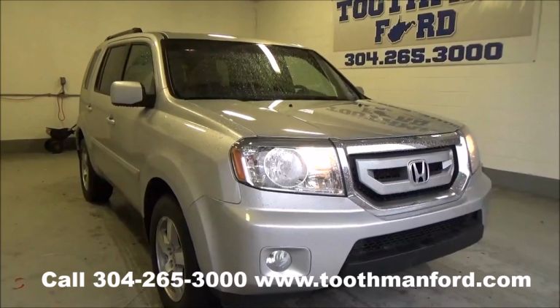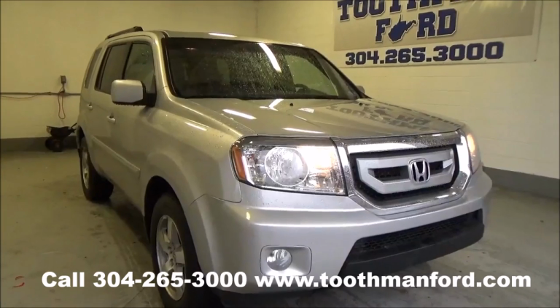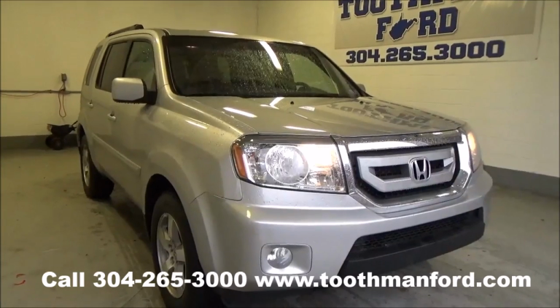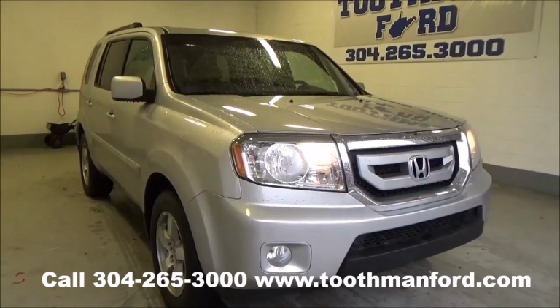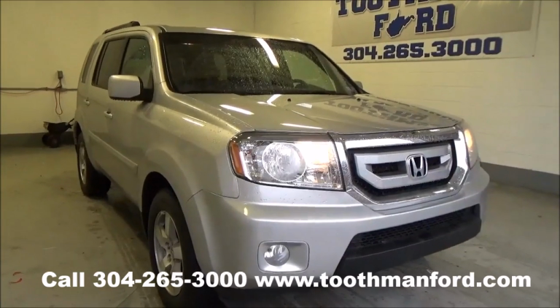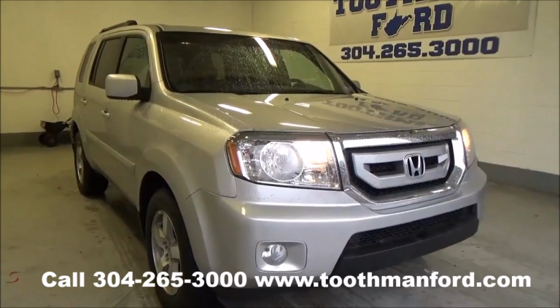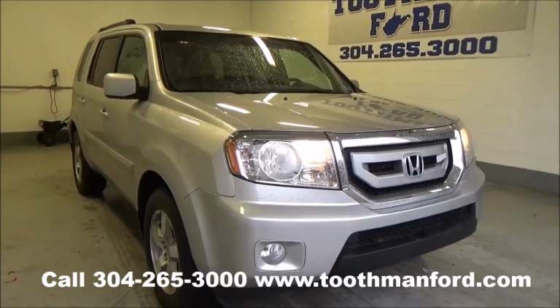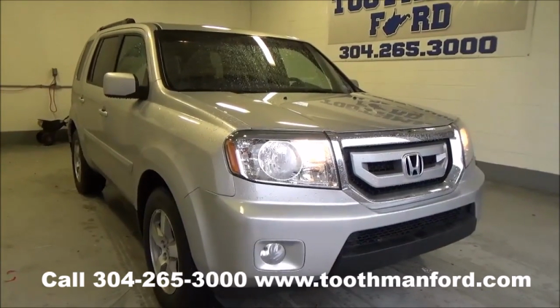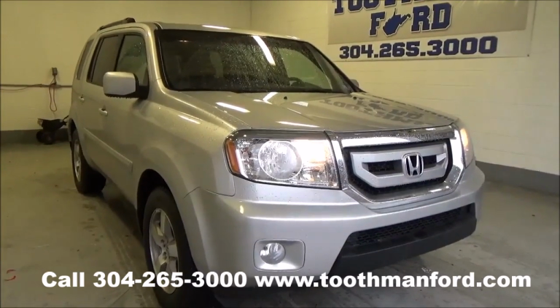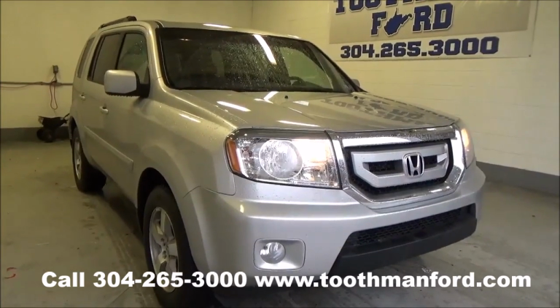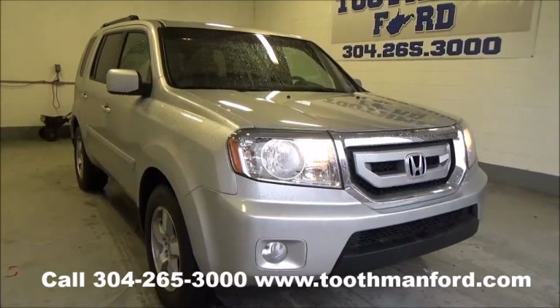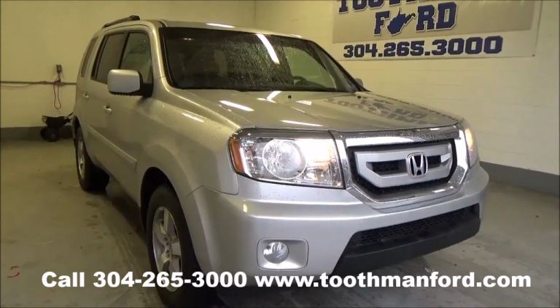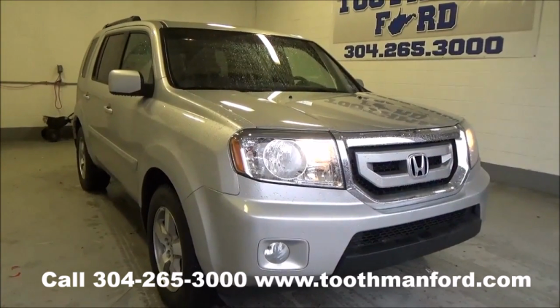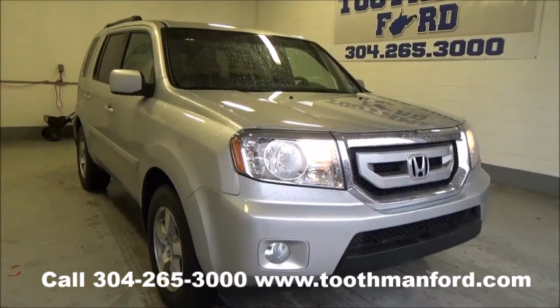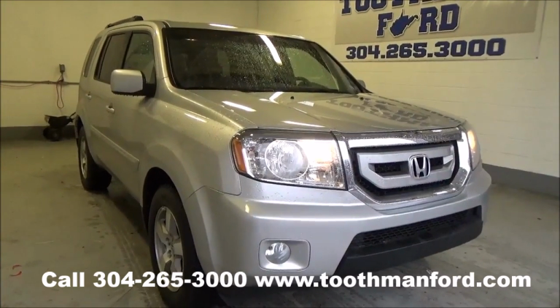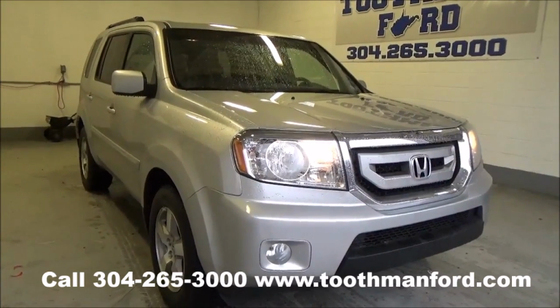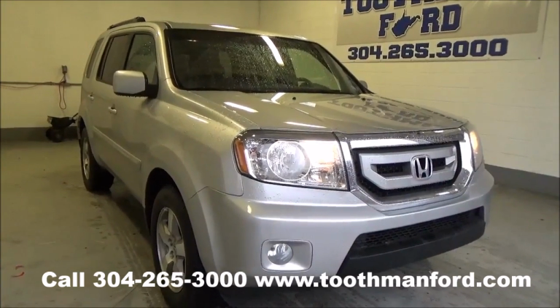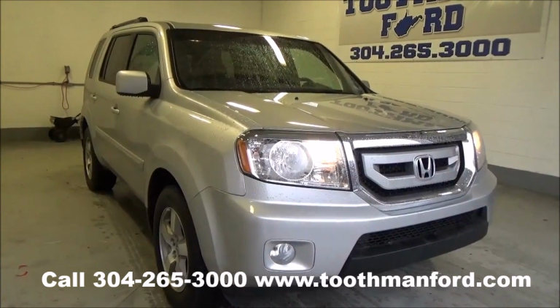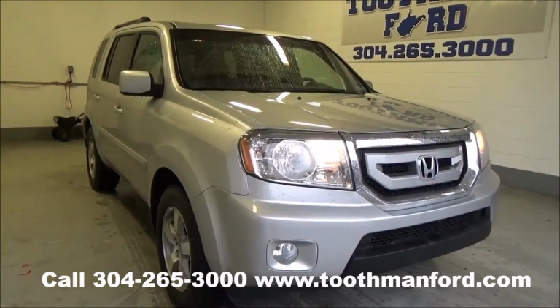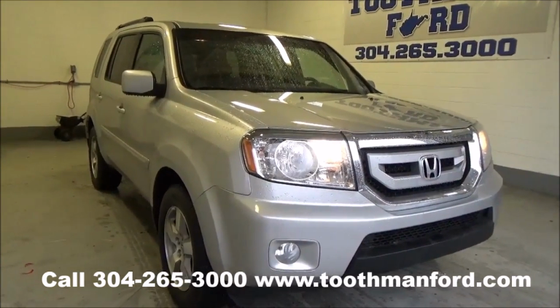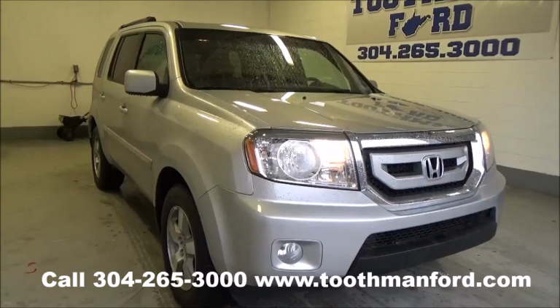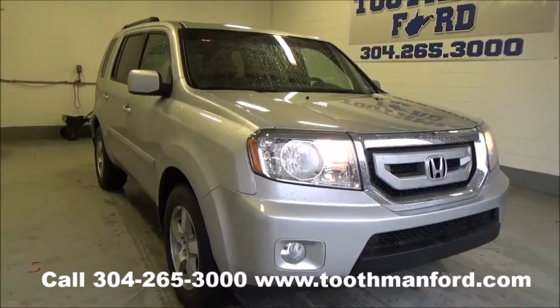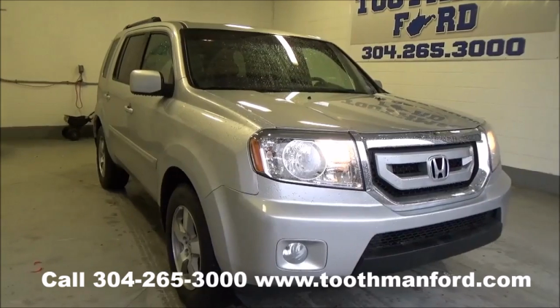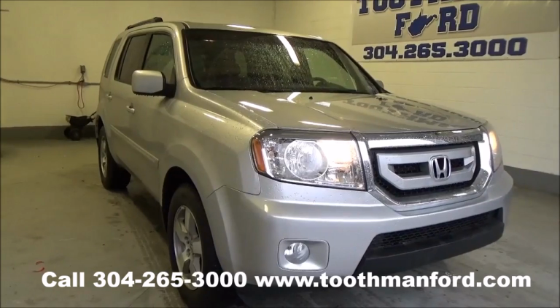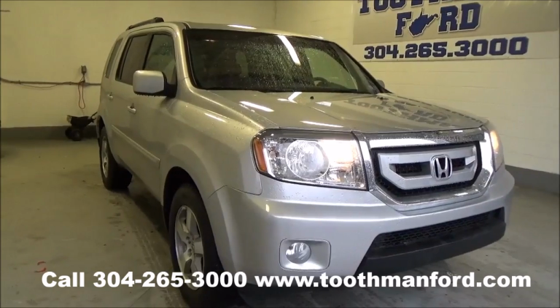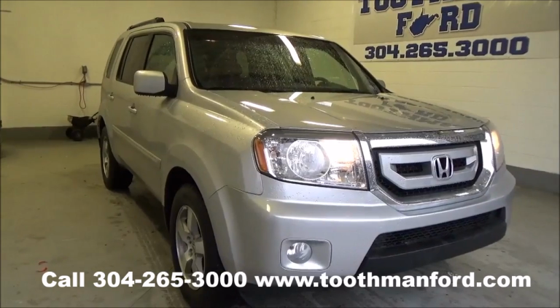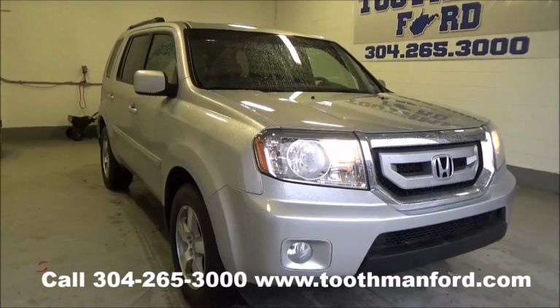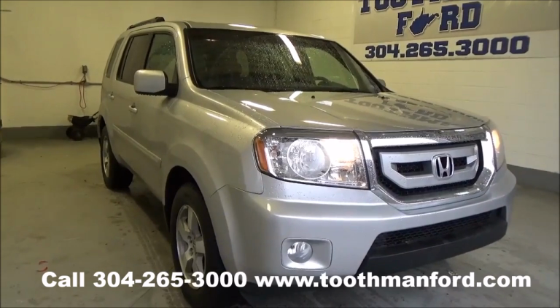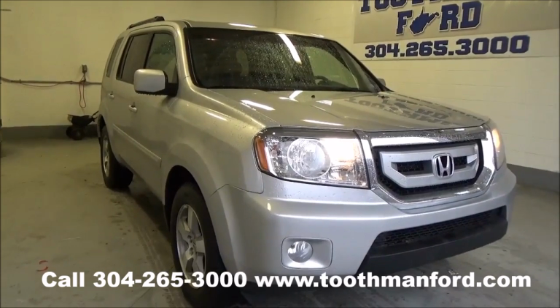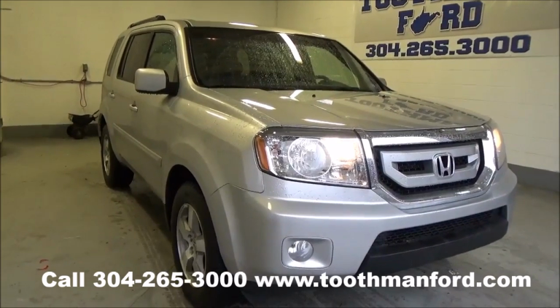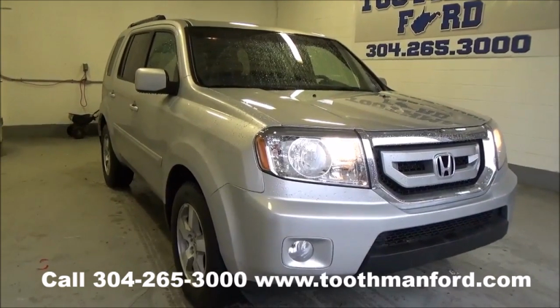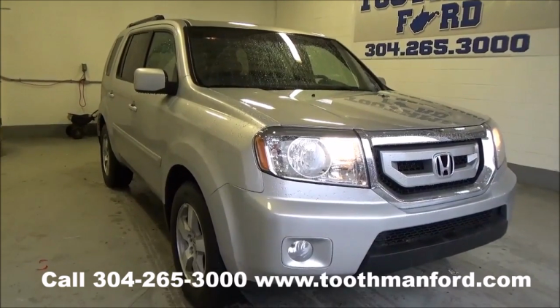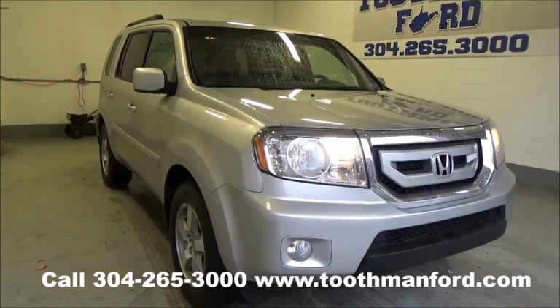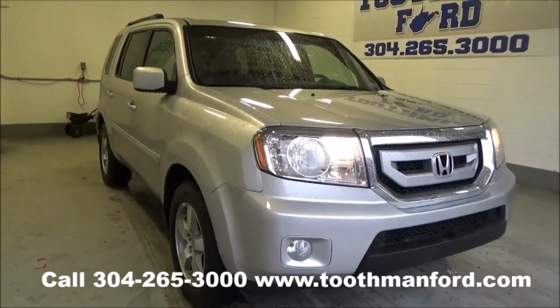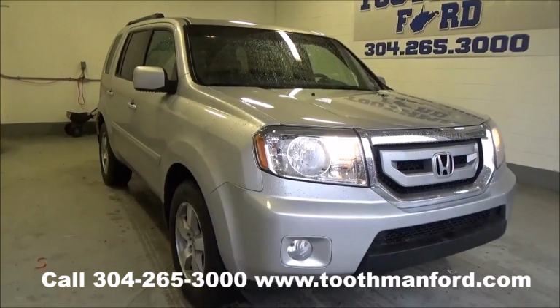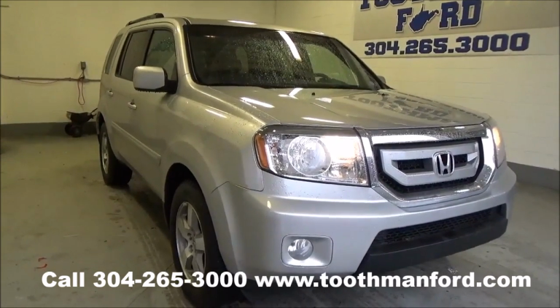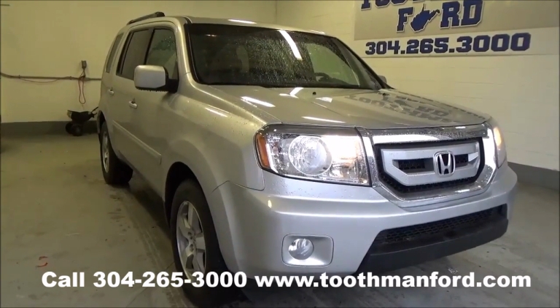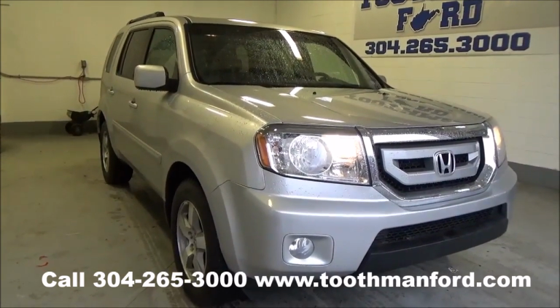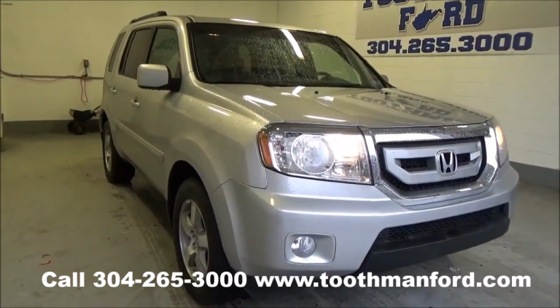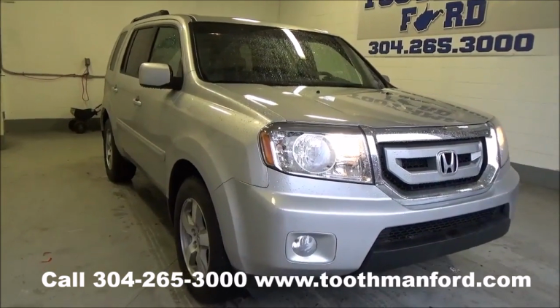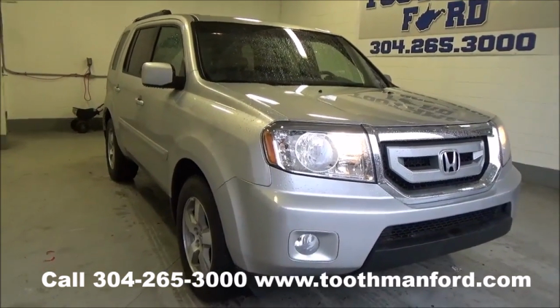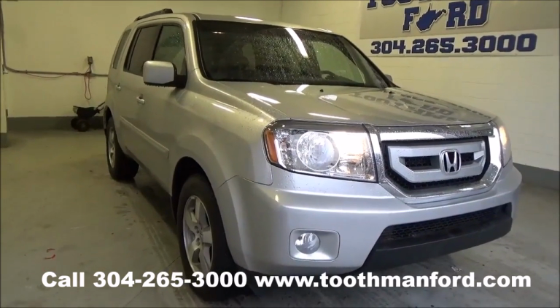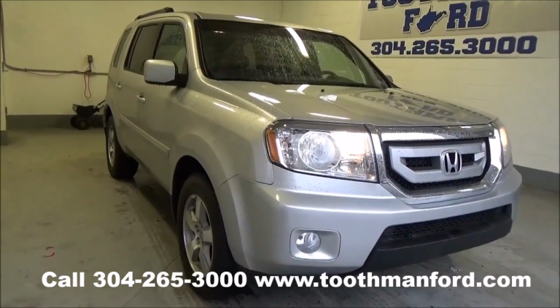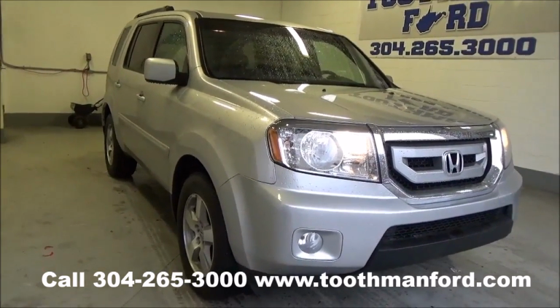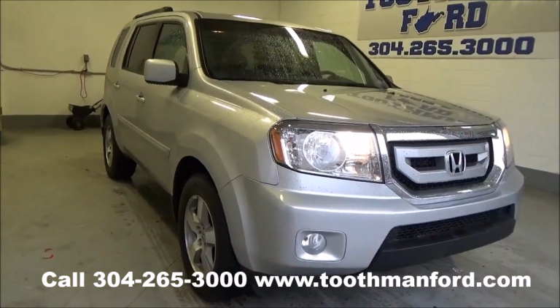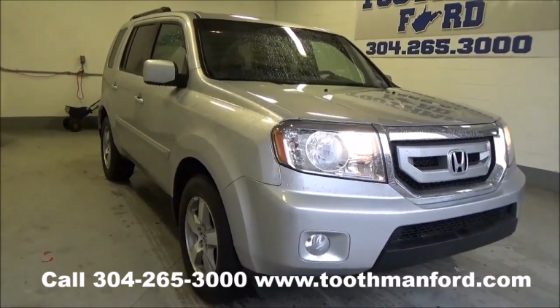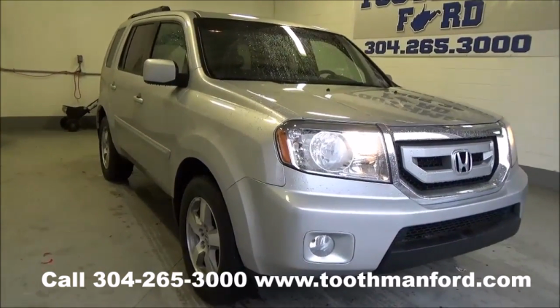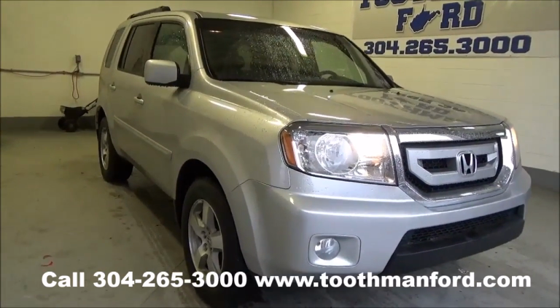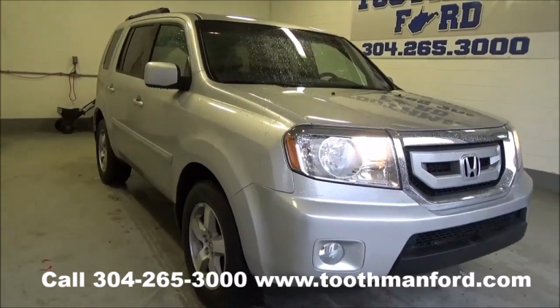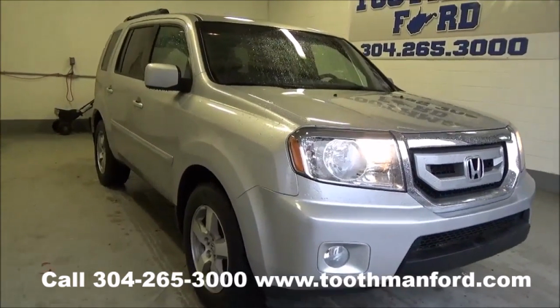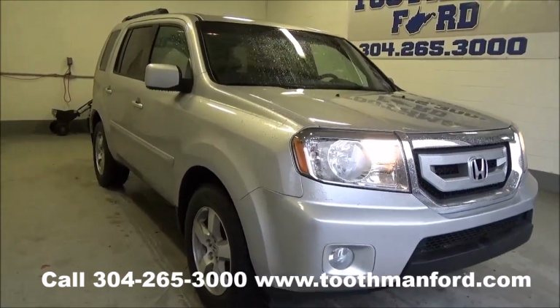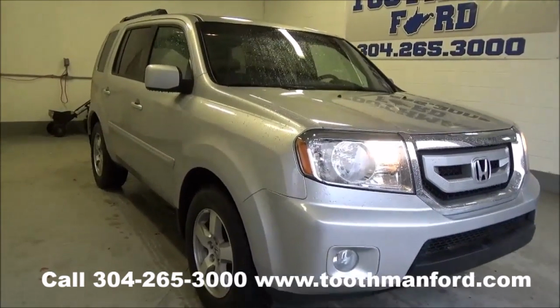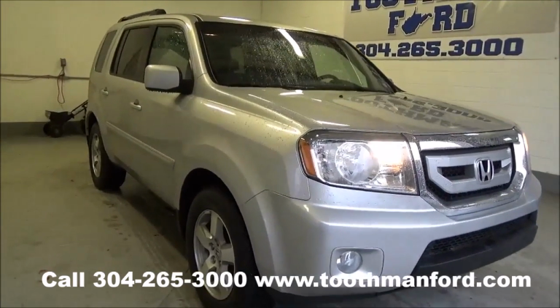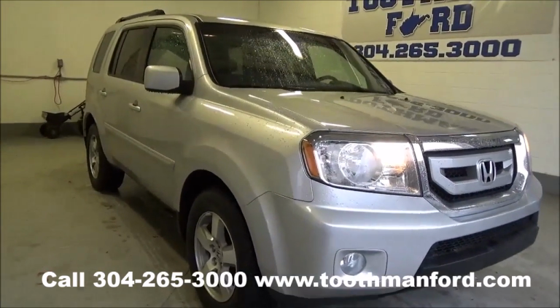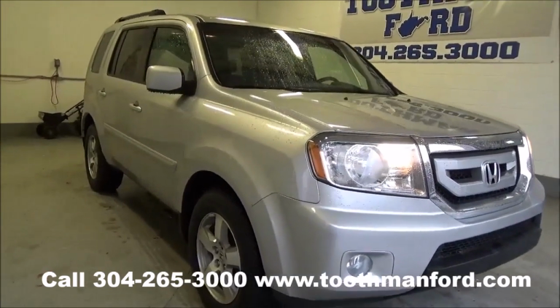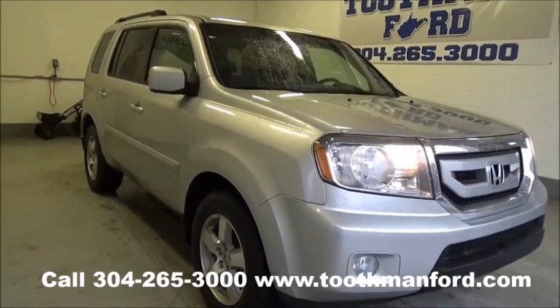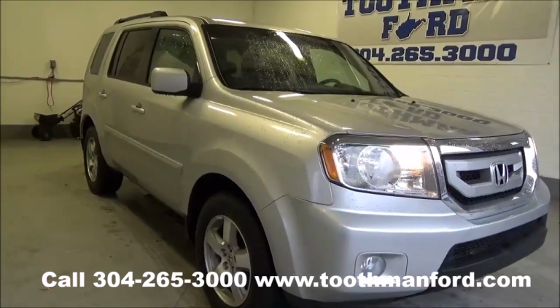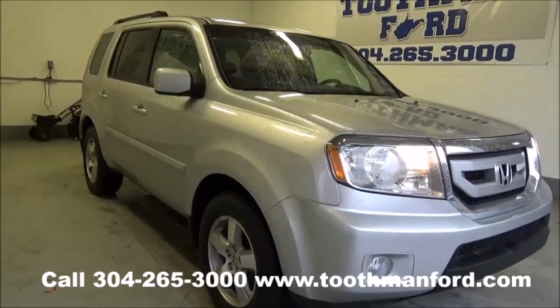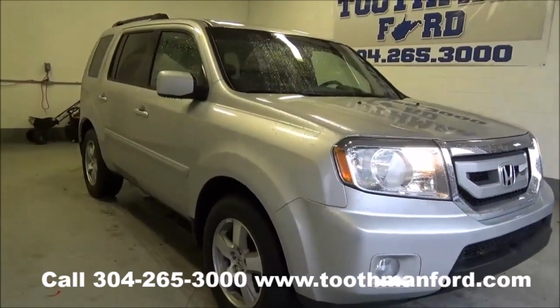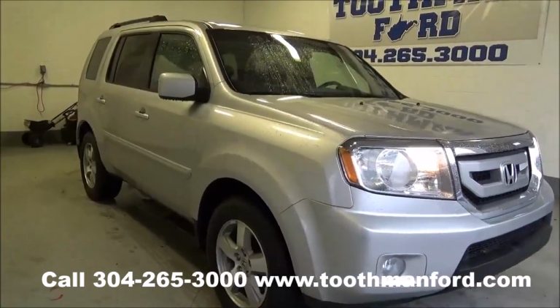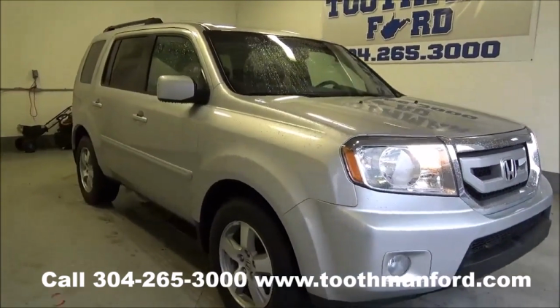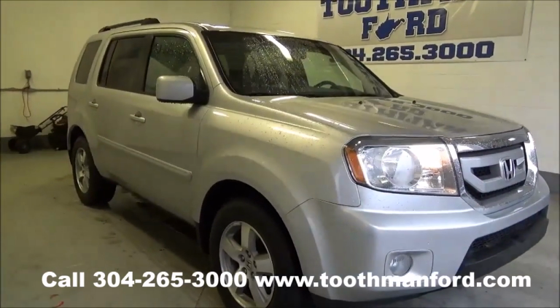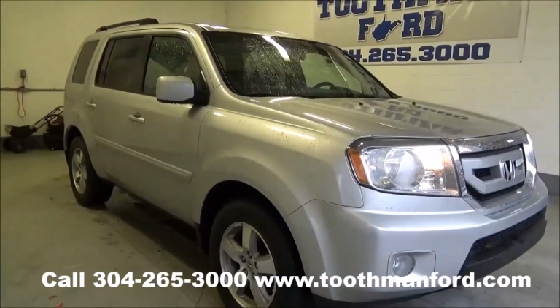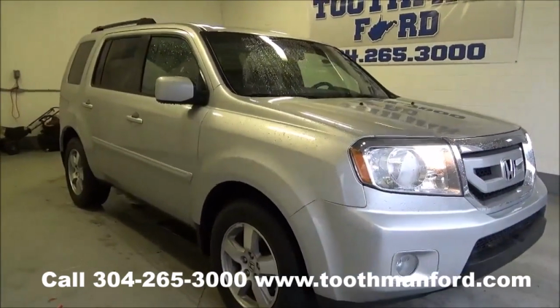Rachel Toothman Ford. Visit us at ToothmanFord.com. I have a 2010 Honda Pilot EXL.